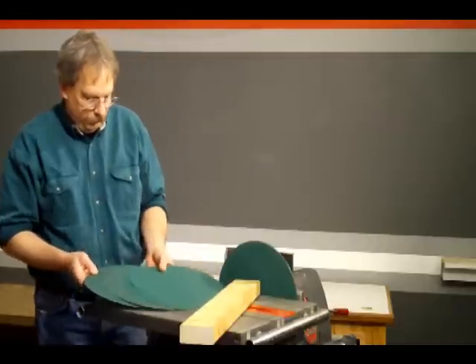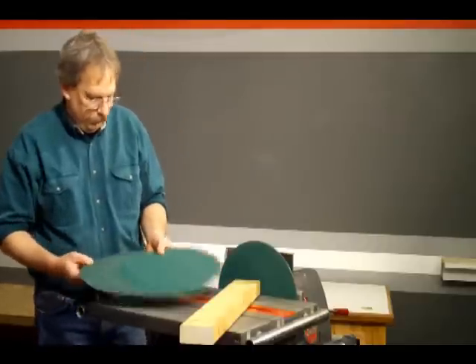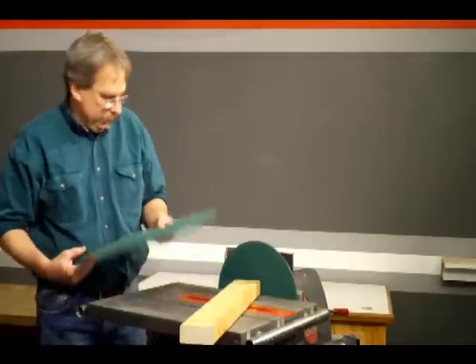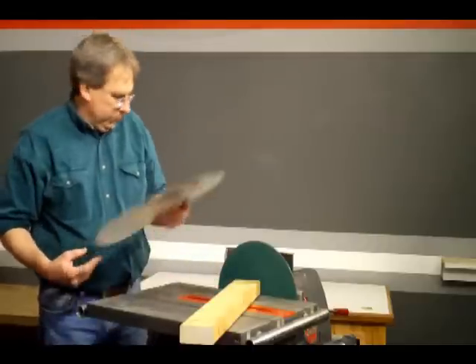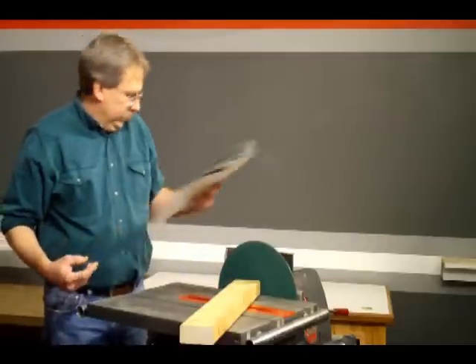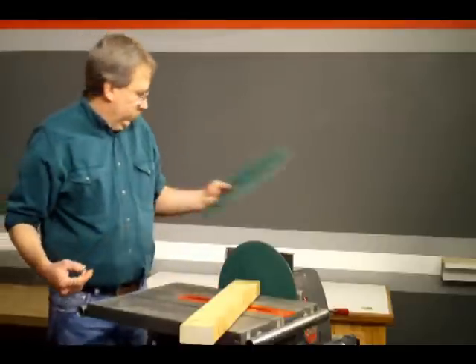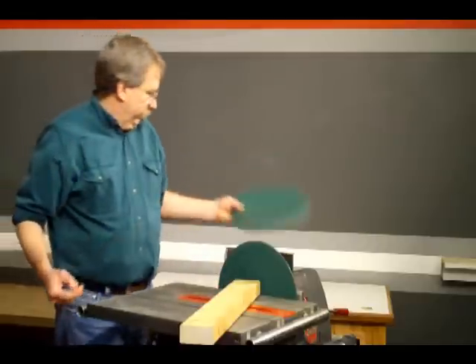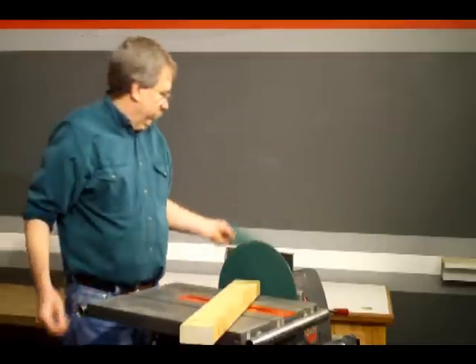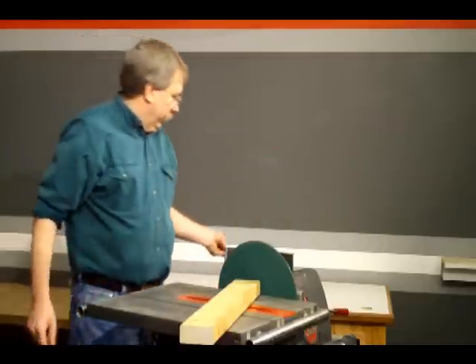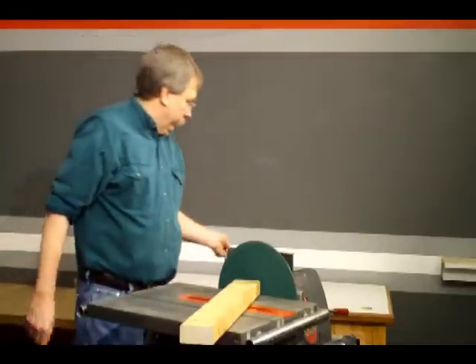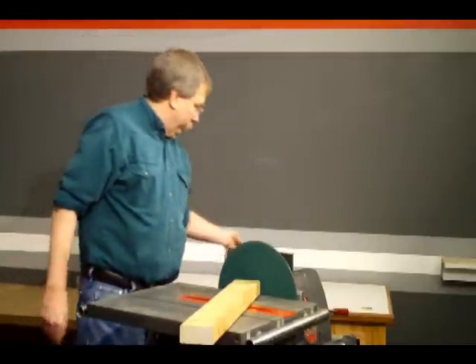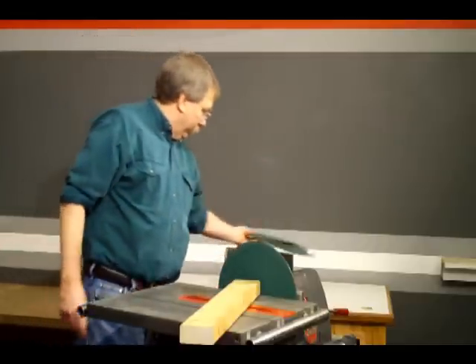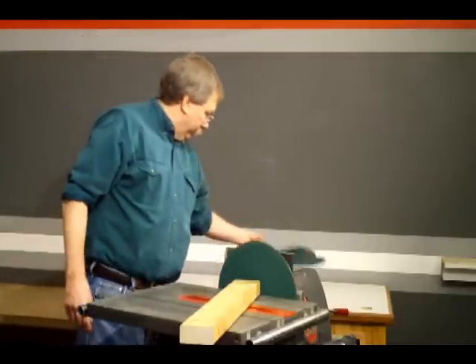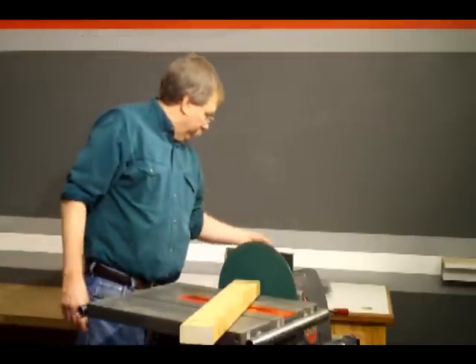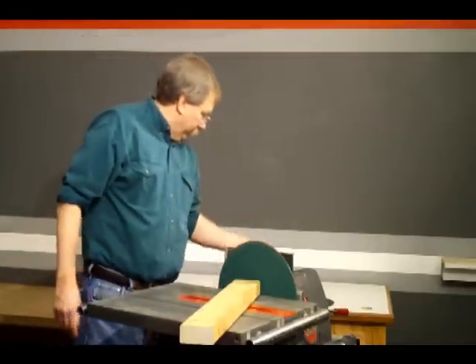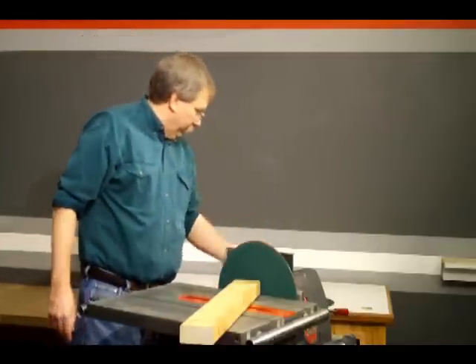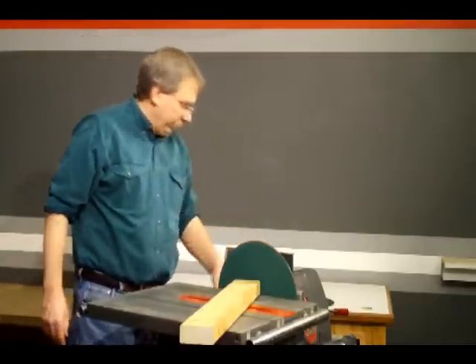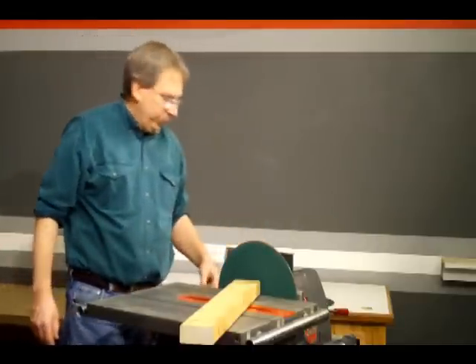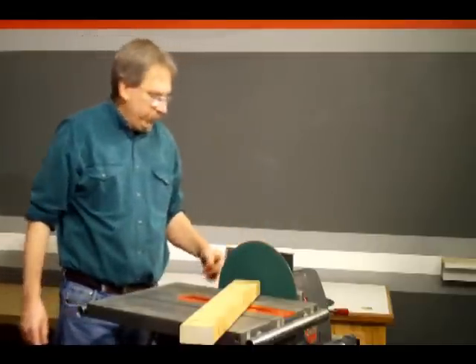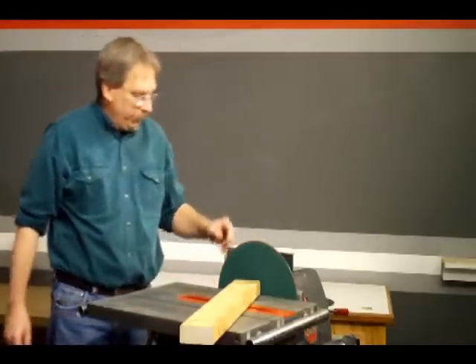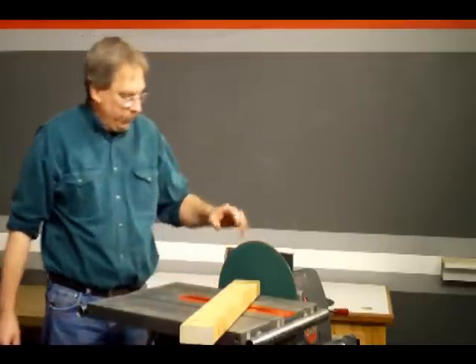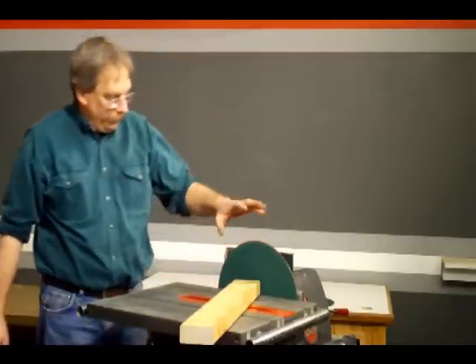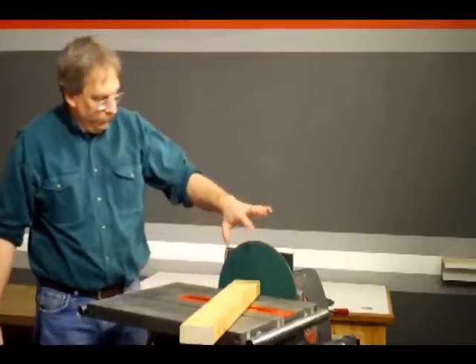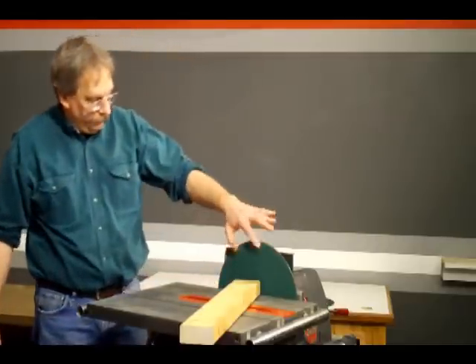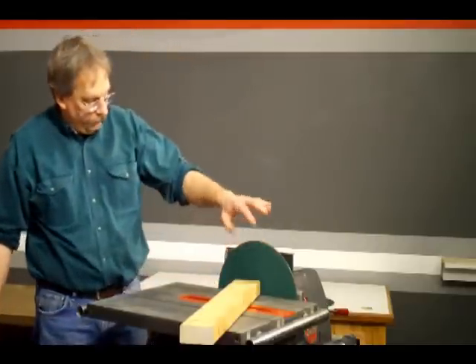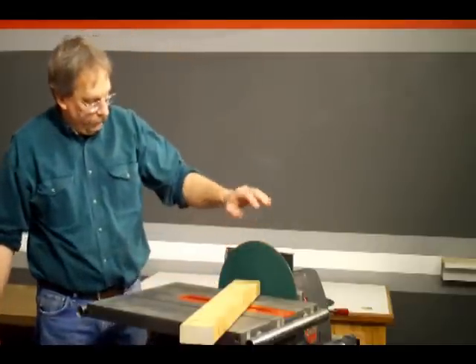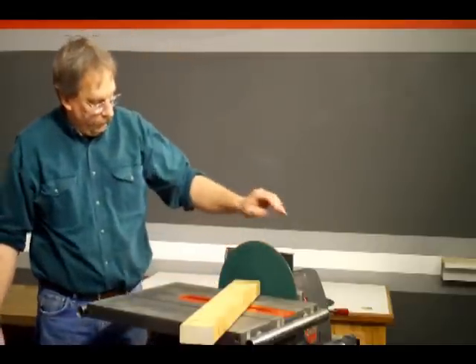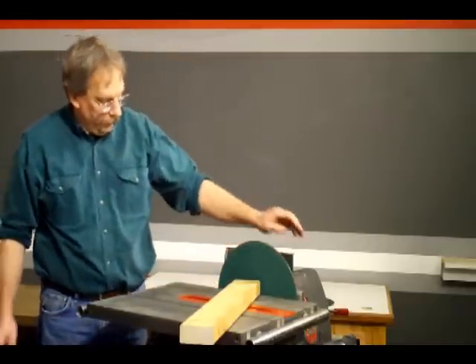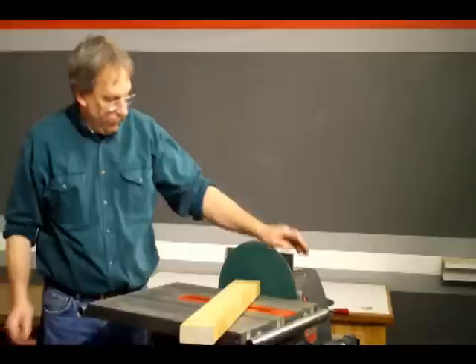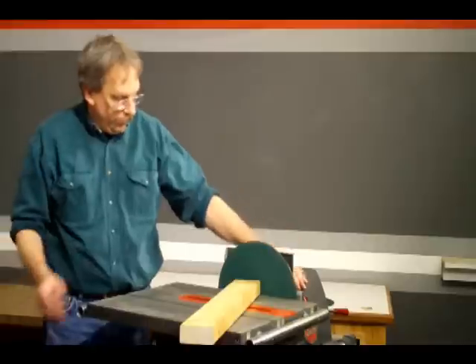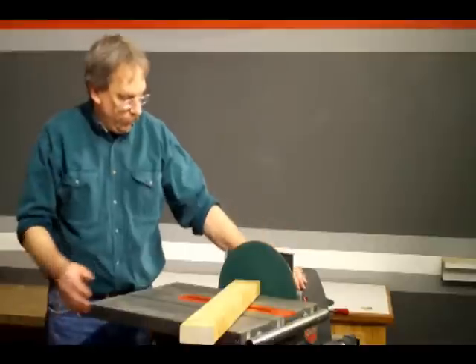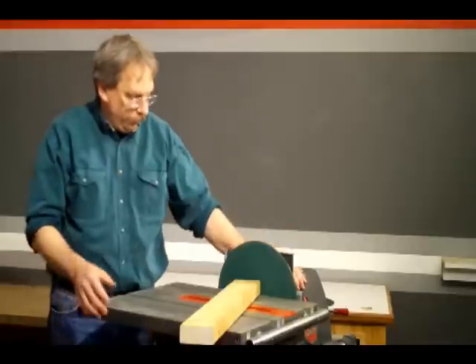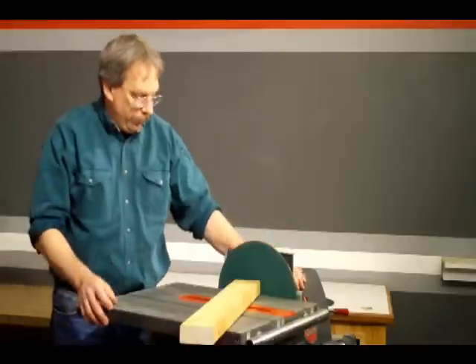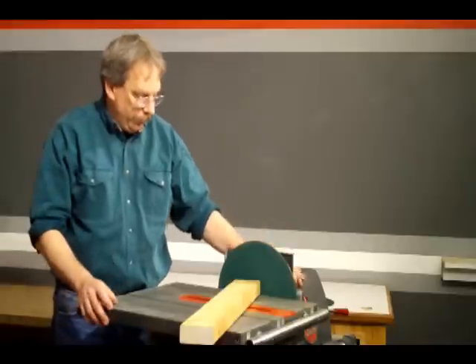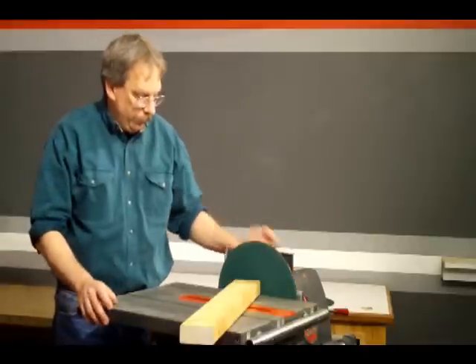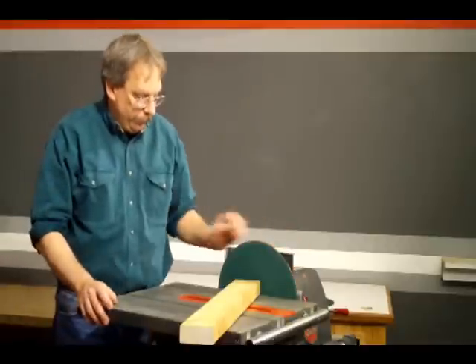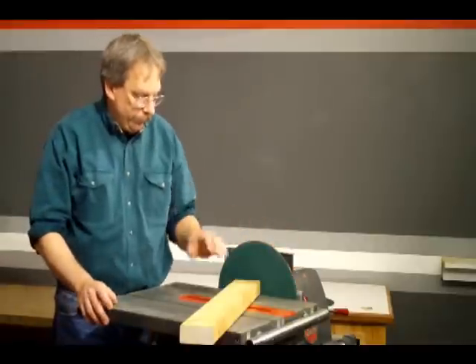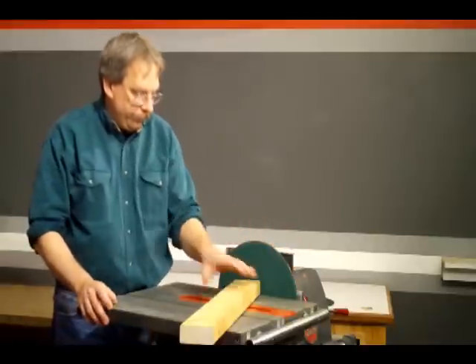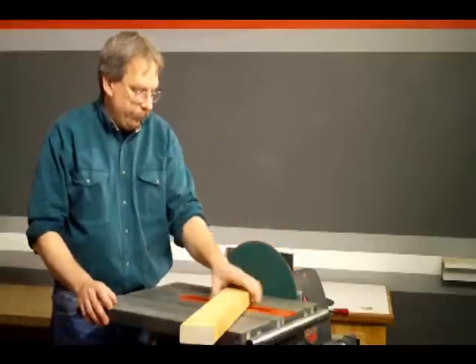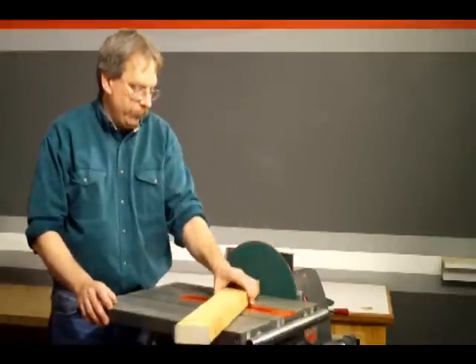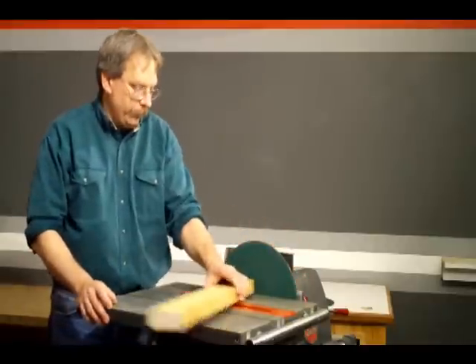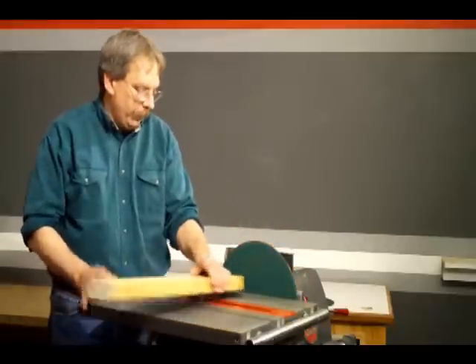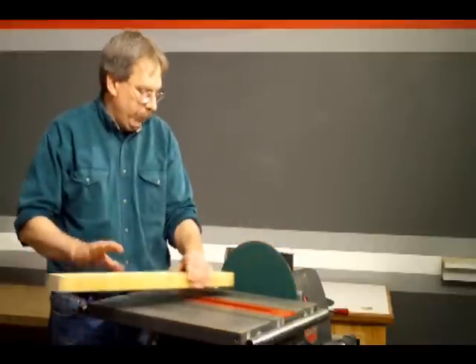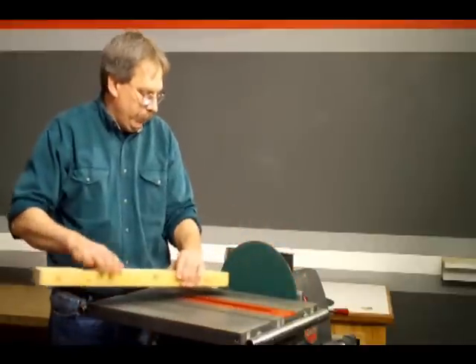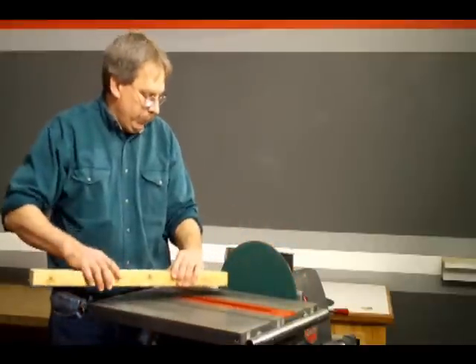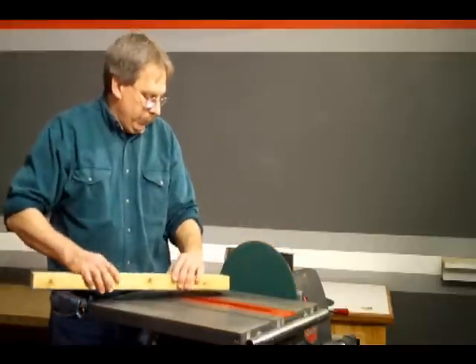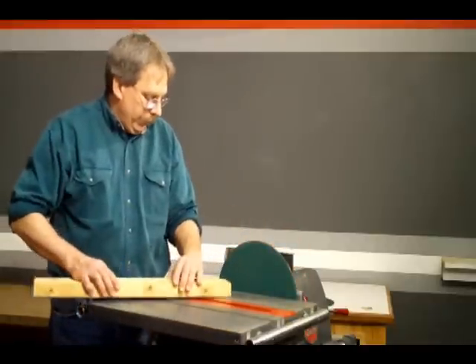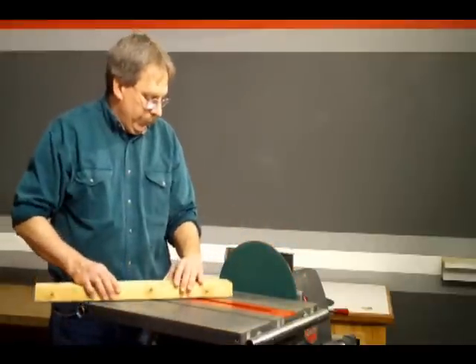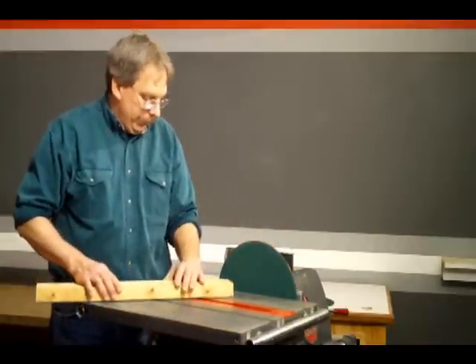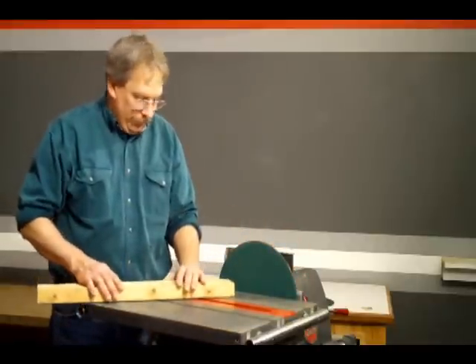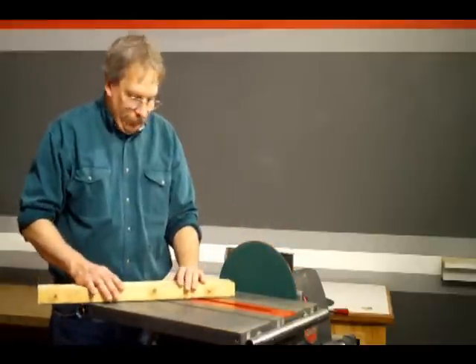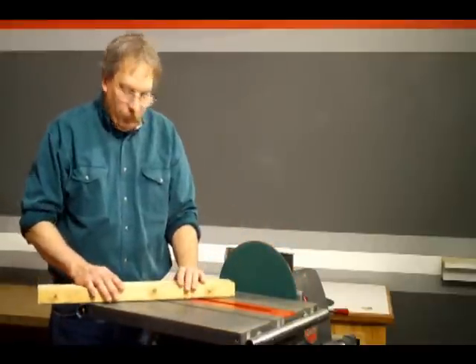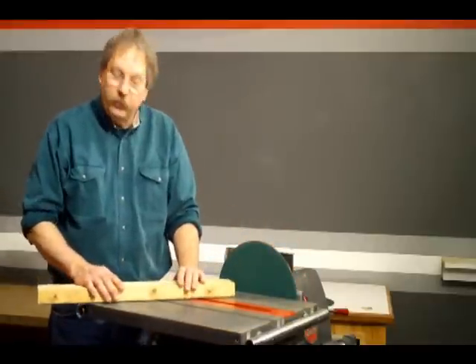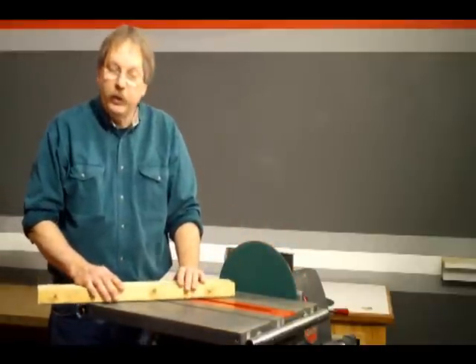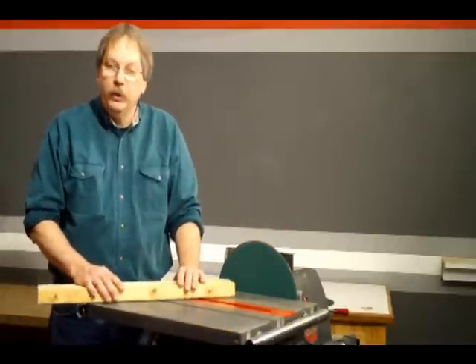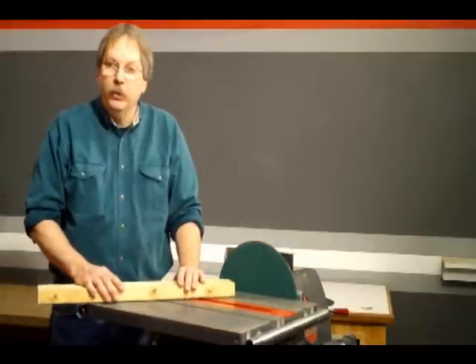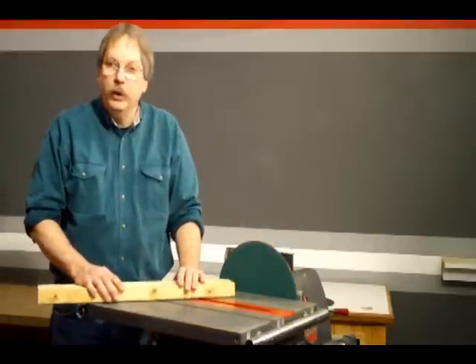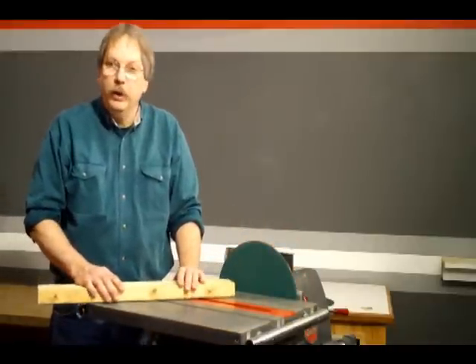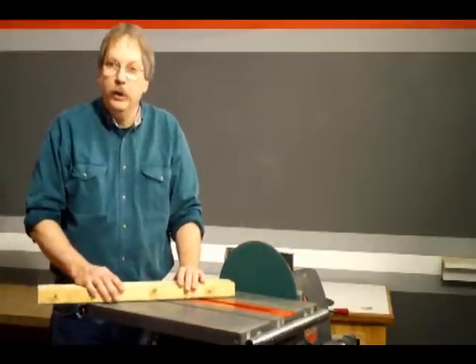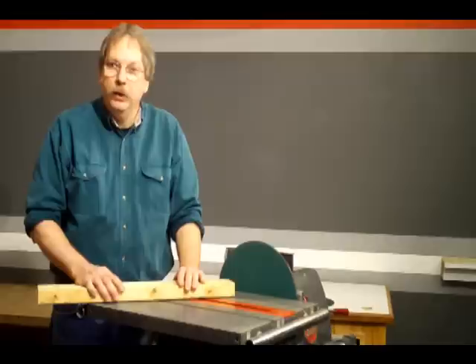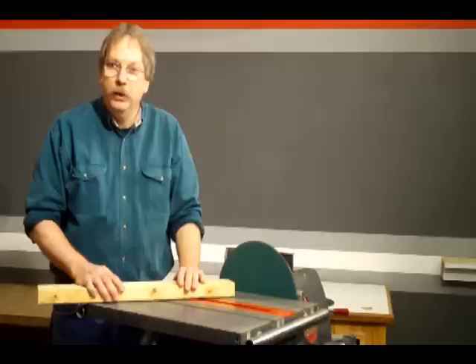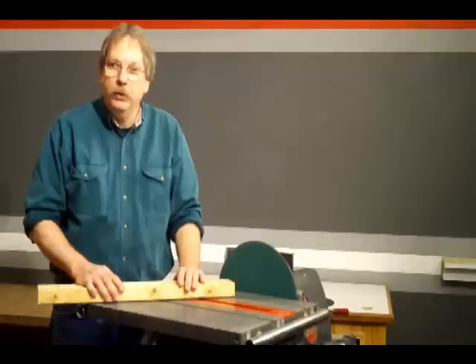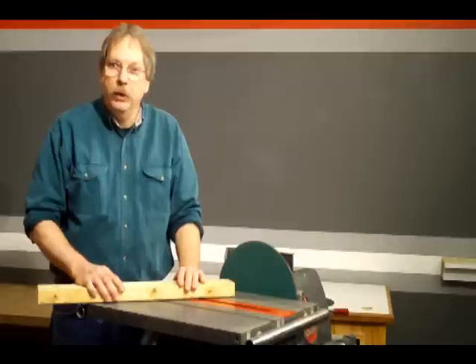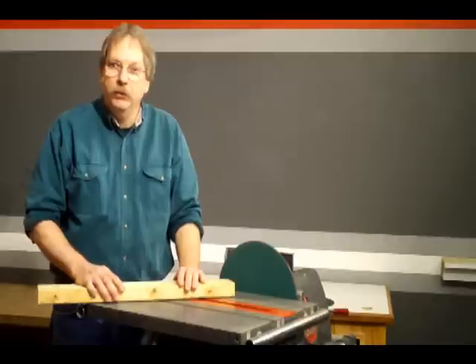Now for demonstration purposes, I'm going to use the 100 grit and I'm going to sand away a tuba.